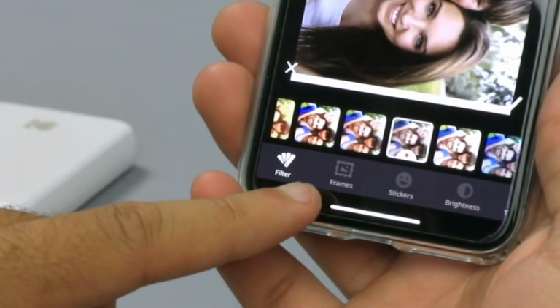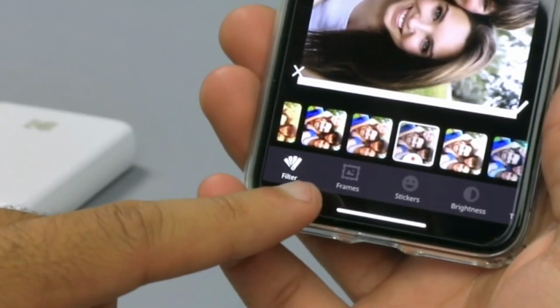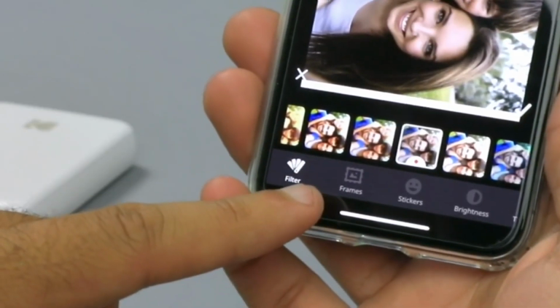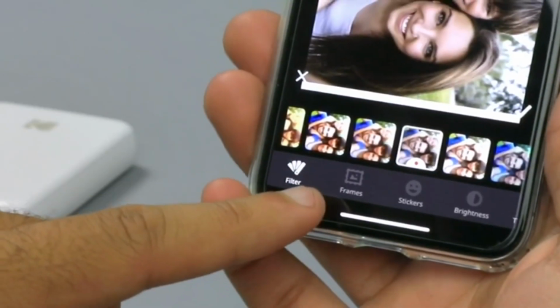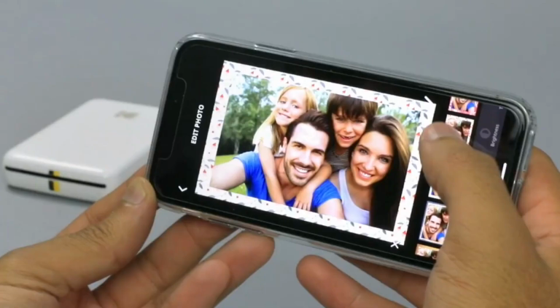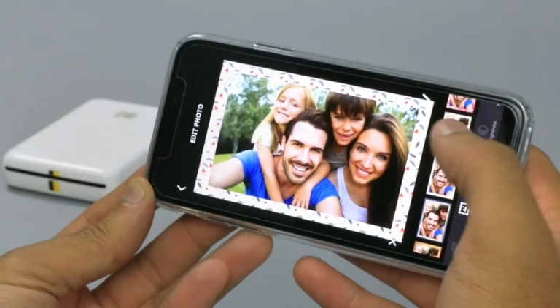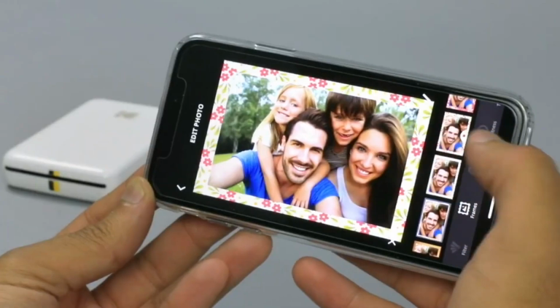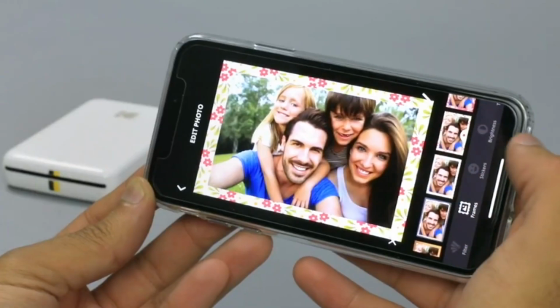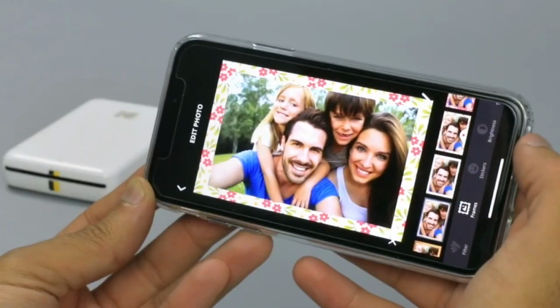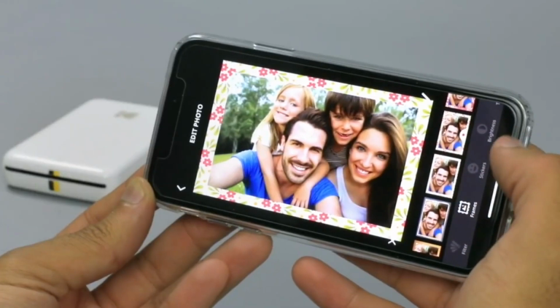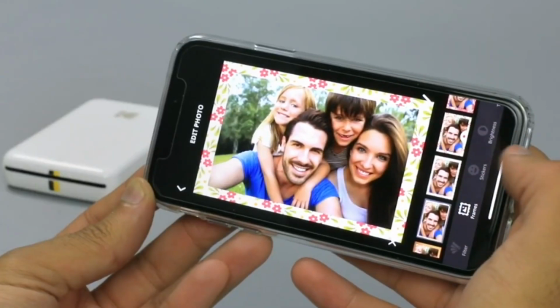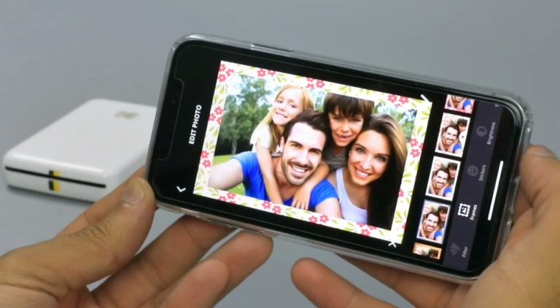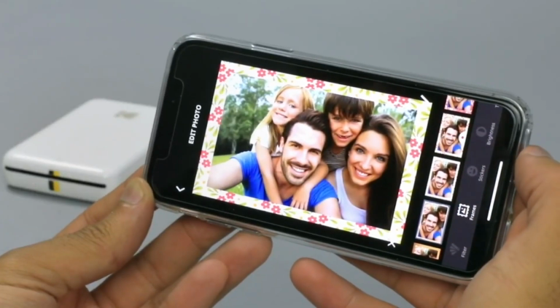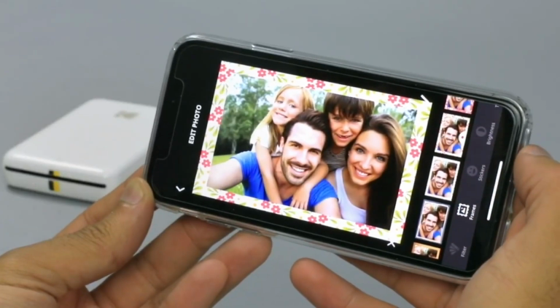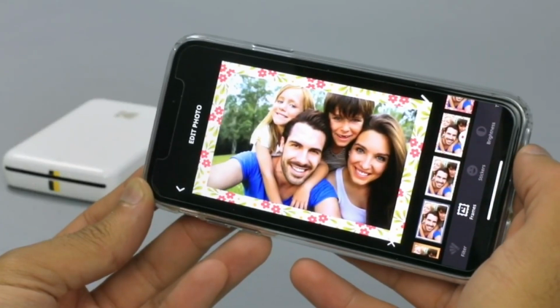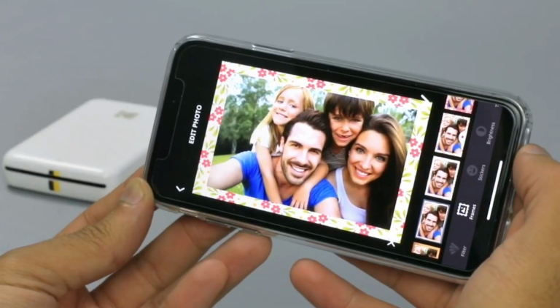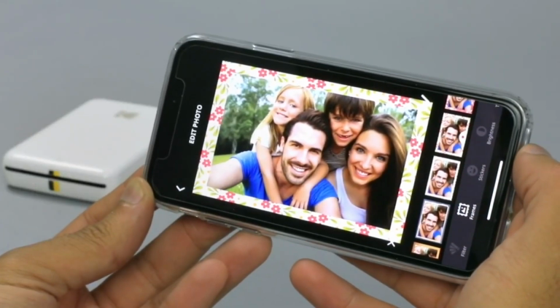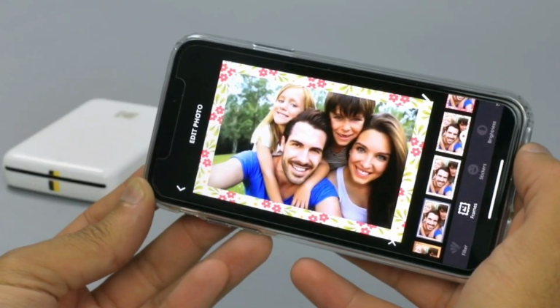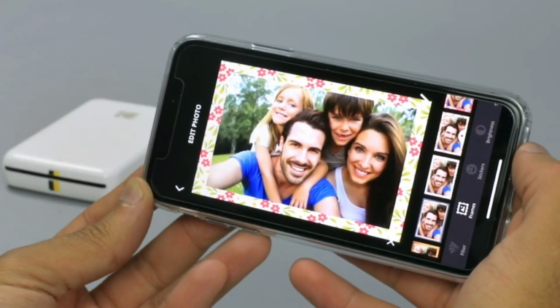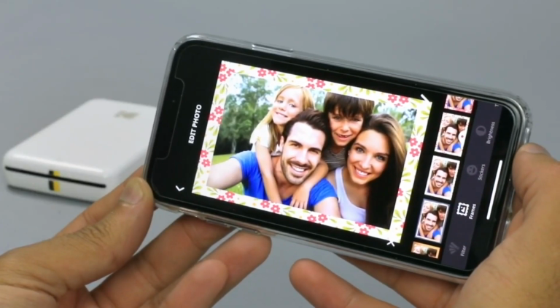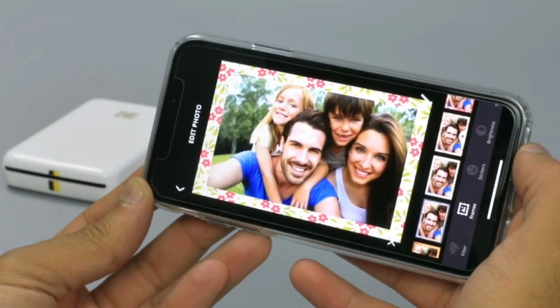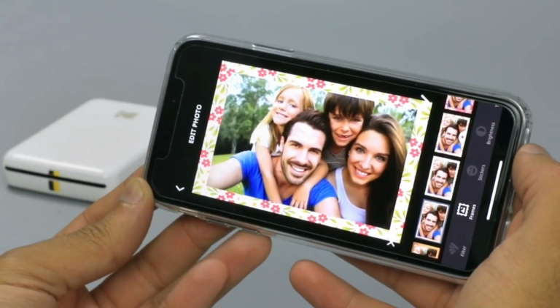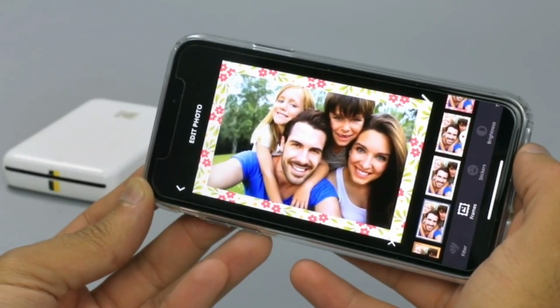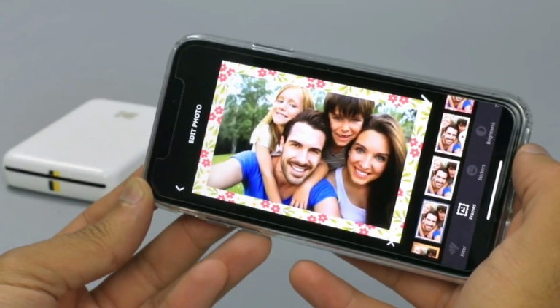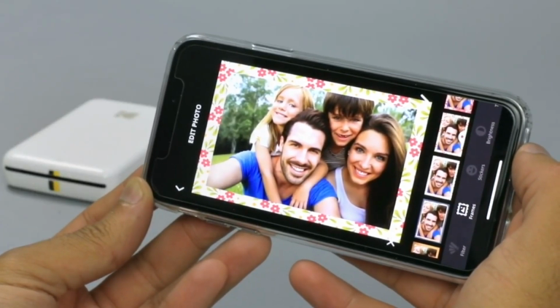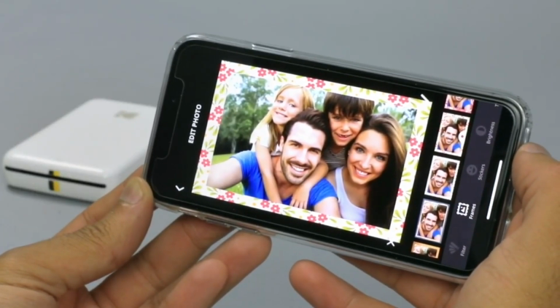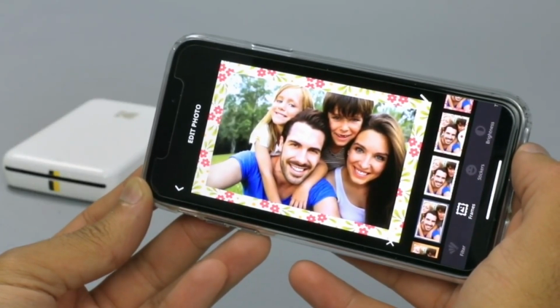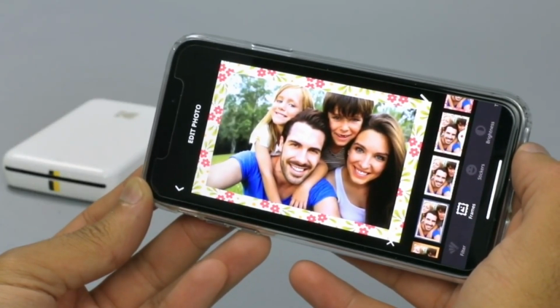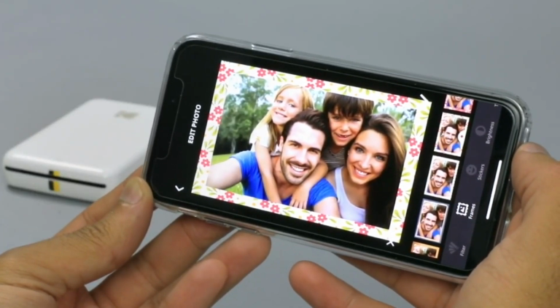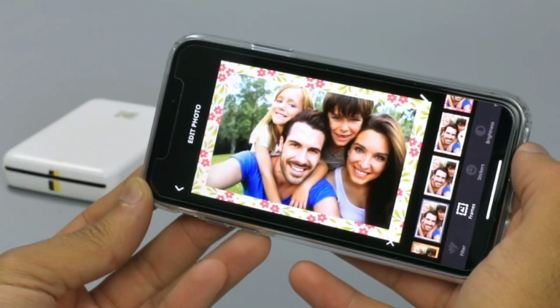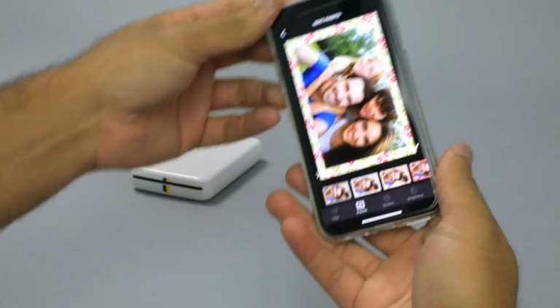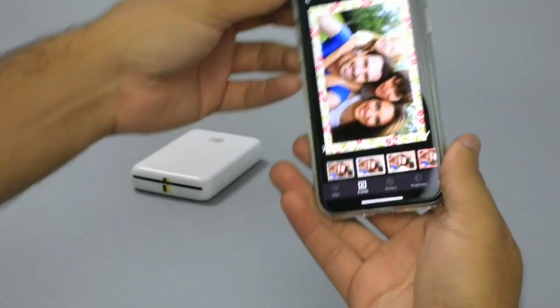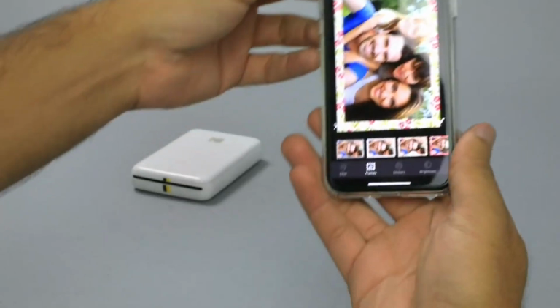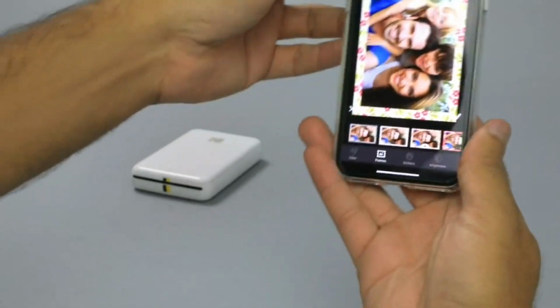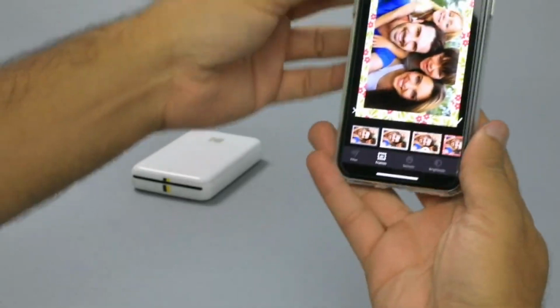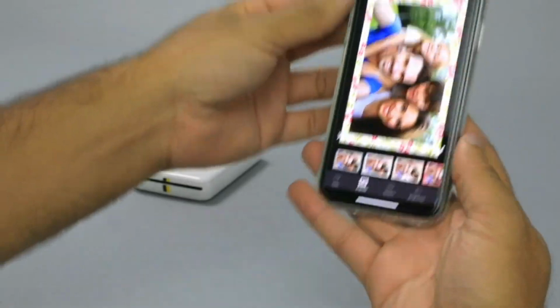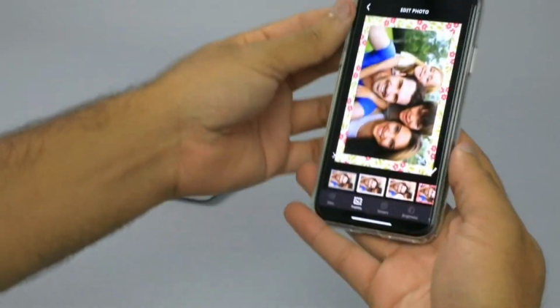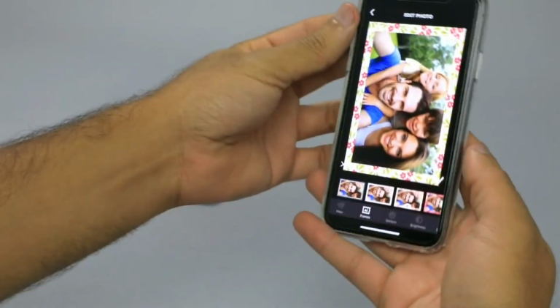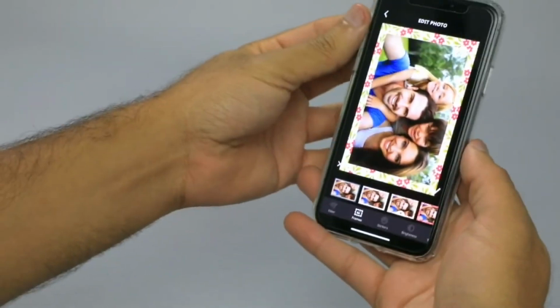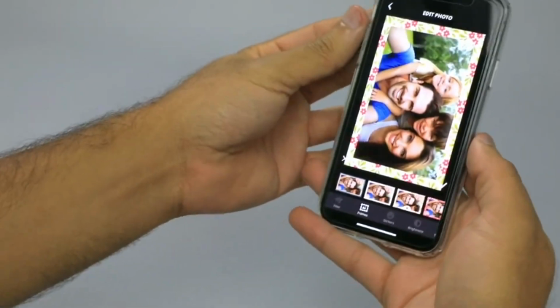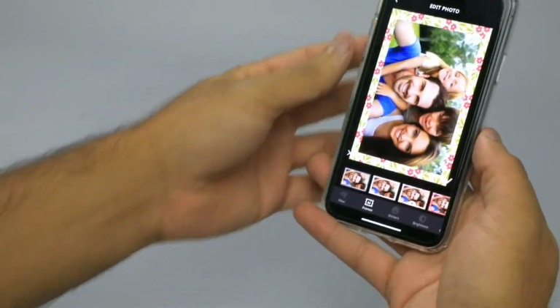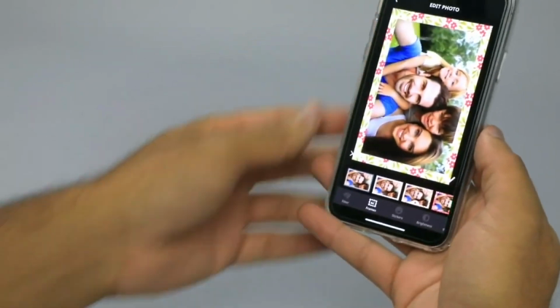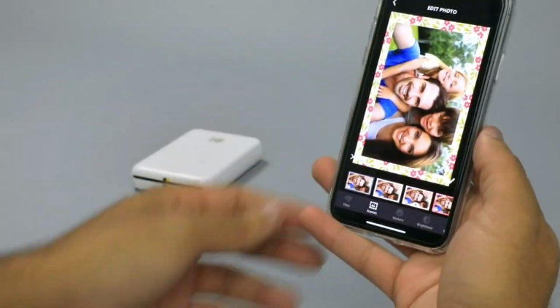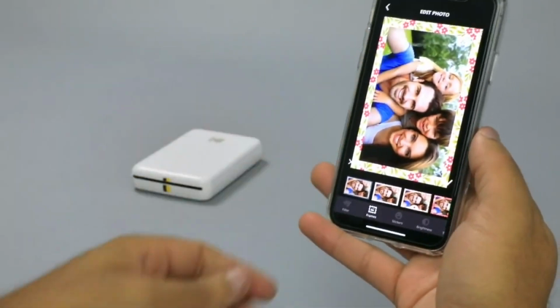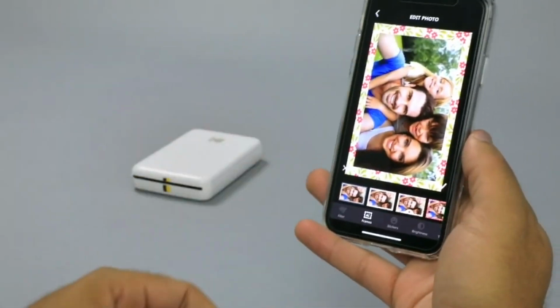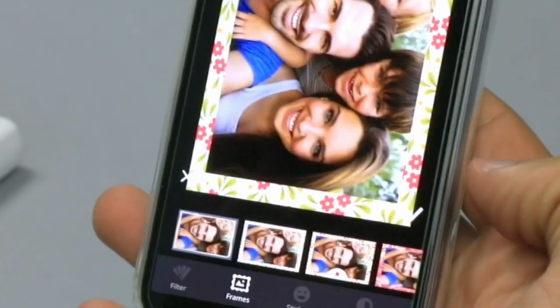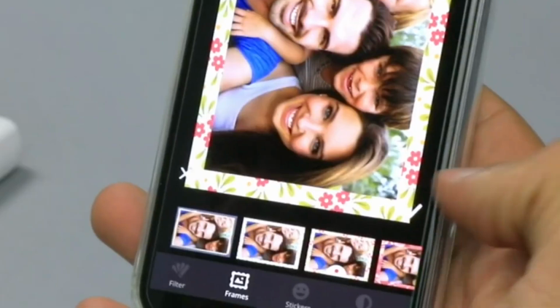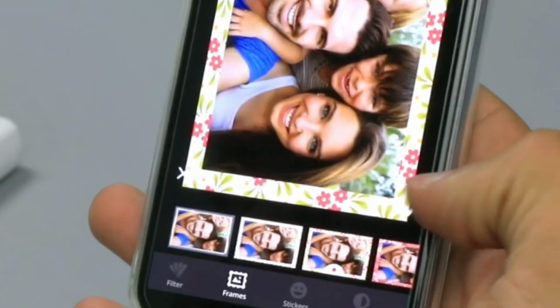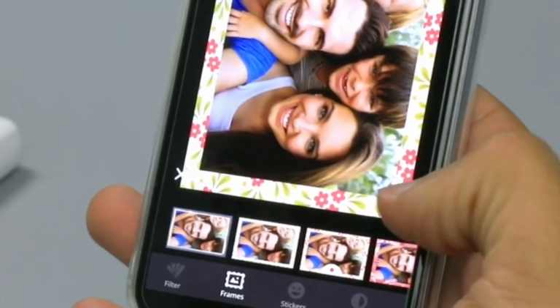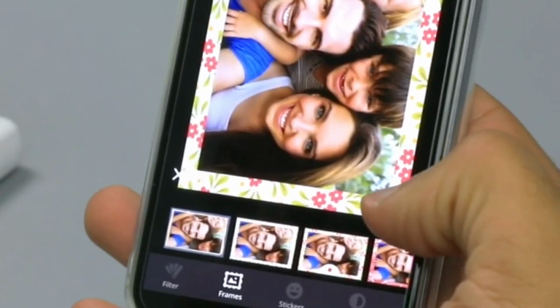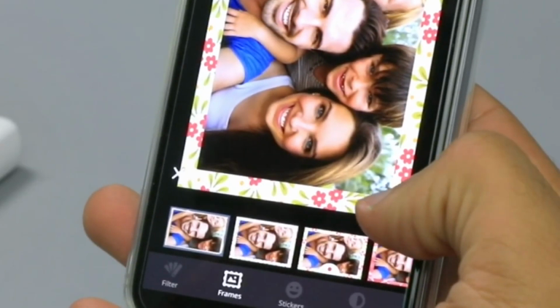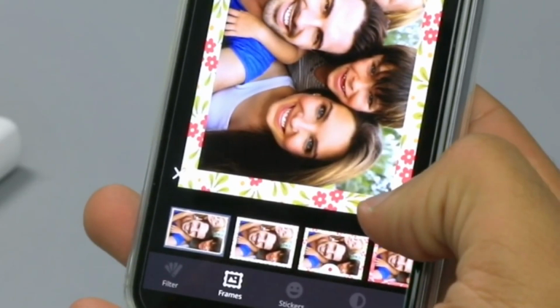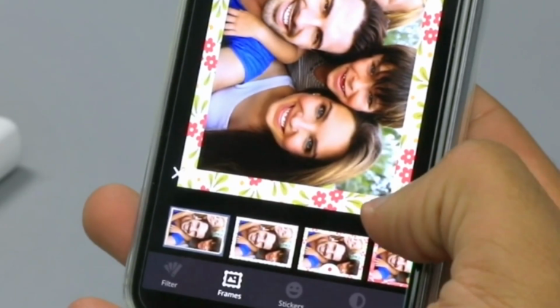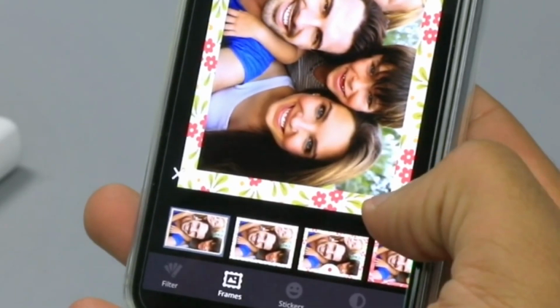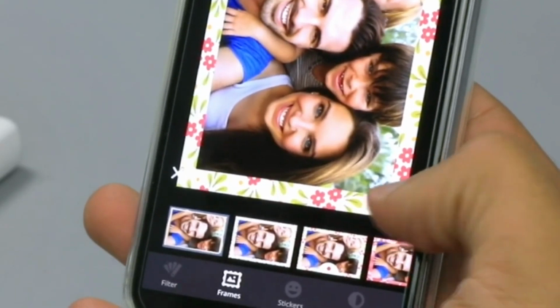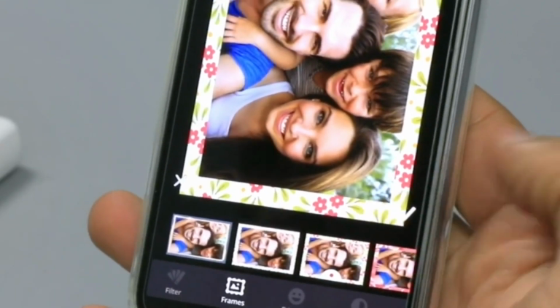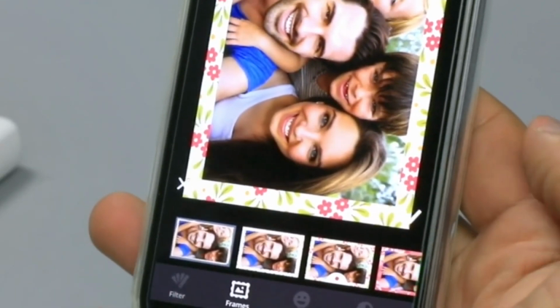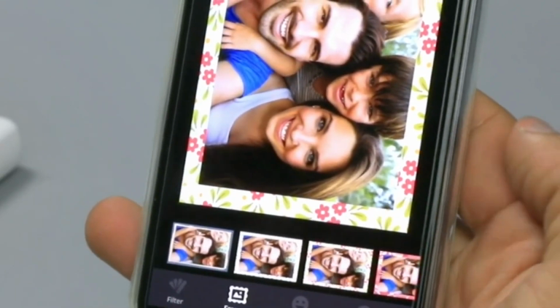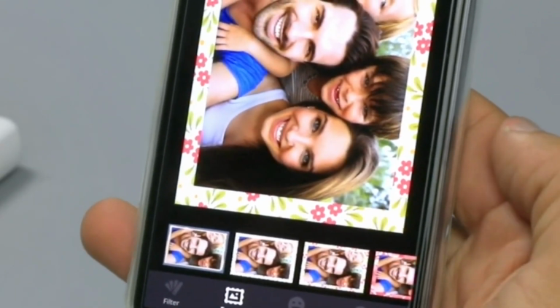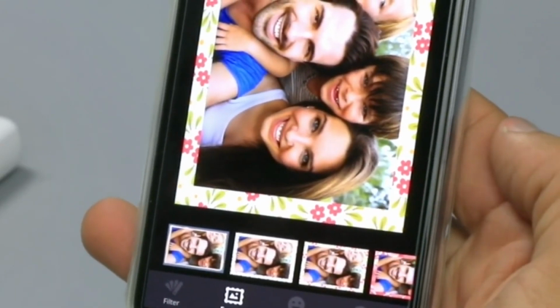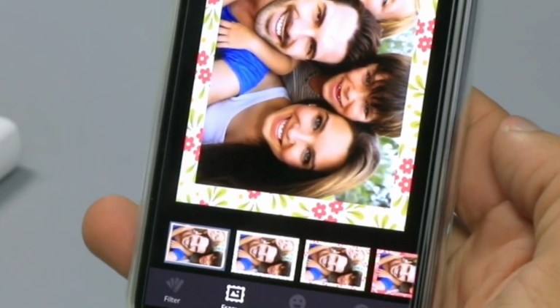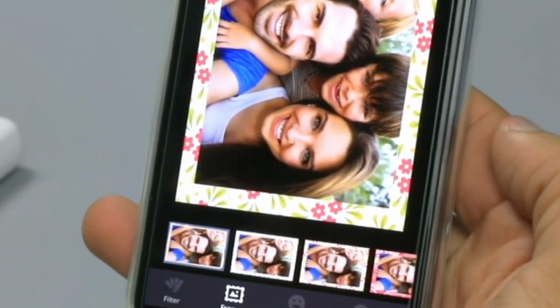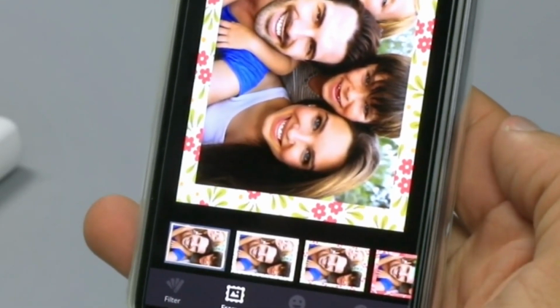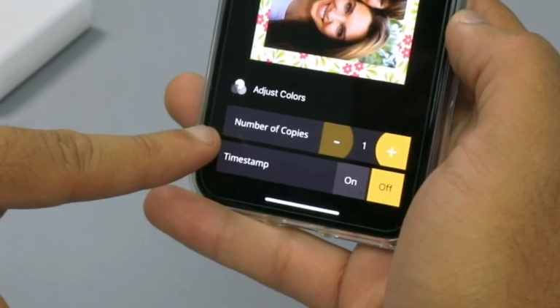You can also customize your photos using the Kodak Step Prints app, where you can add filters, stickers, frames, and text.